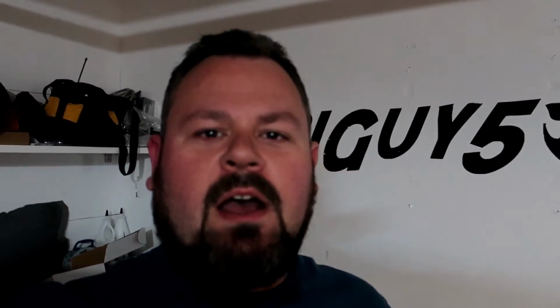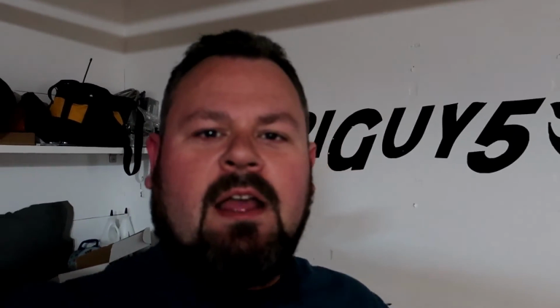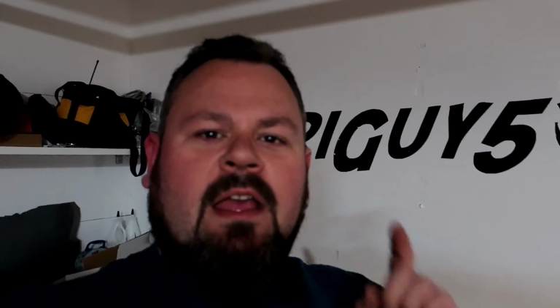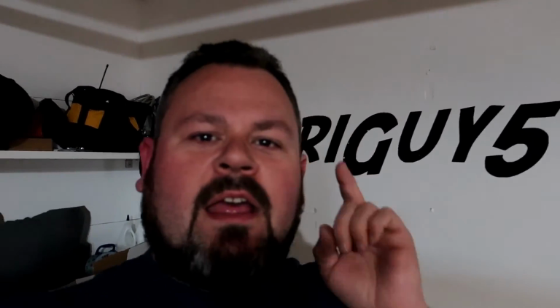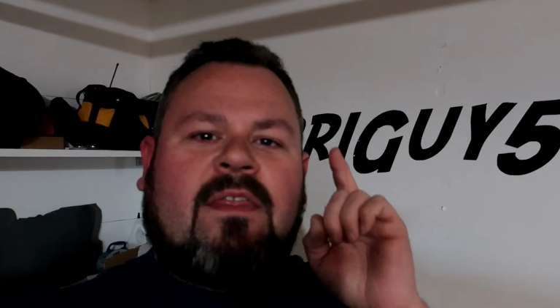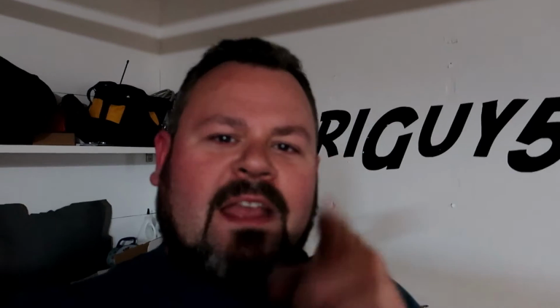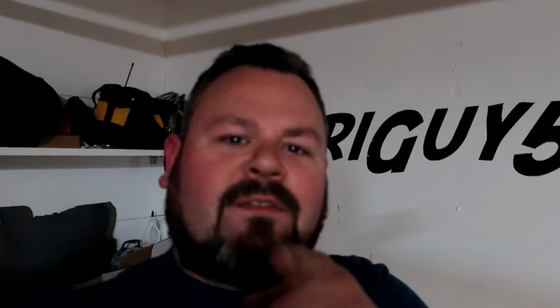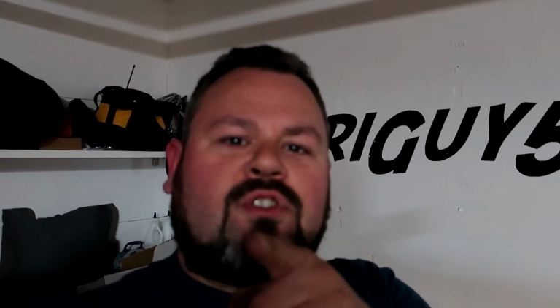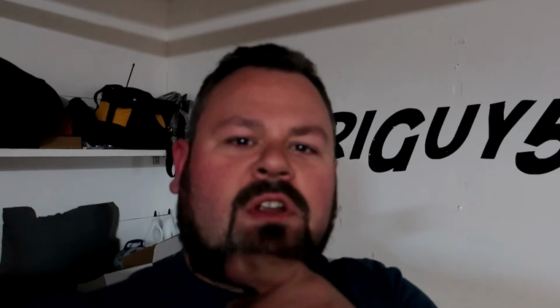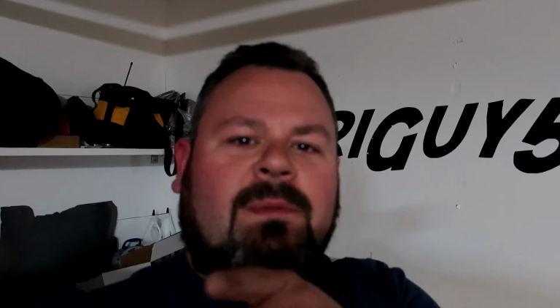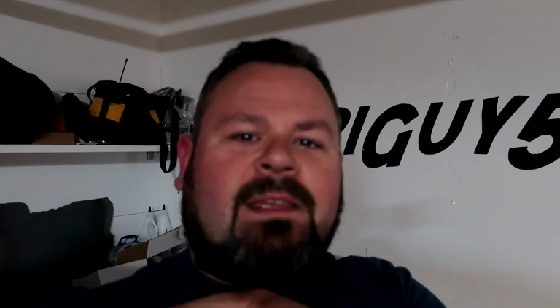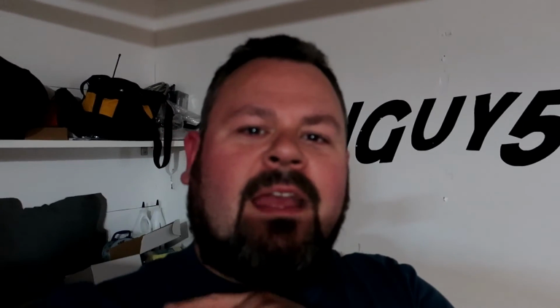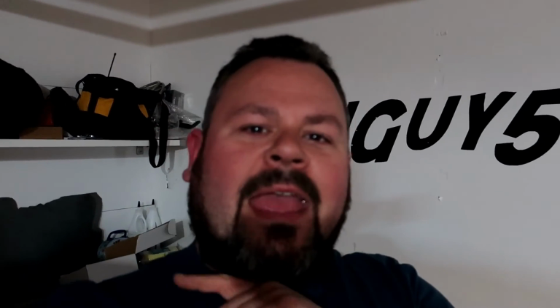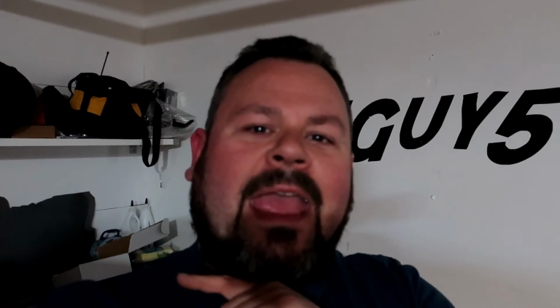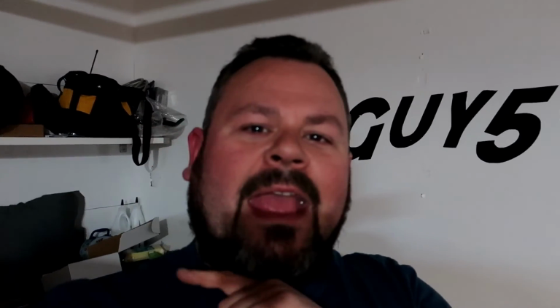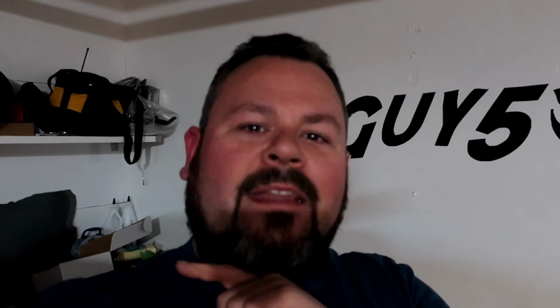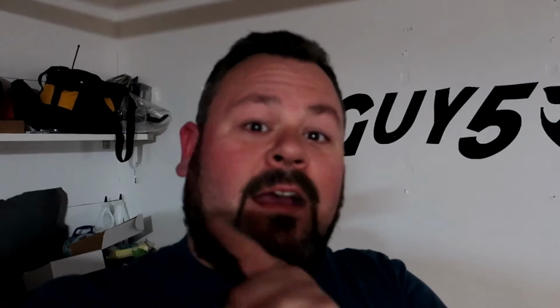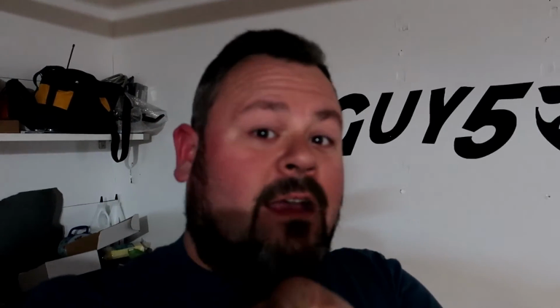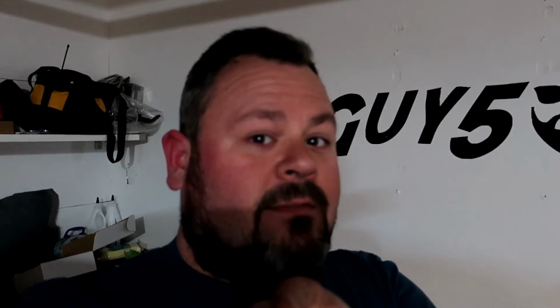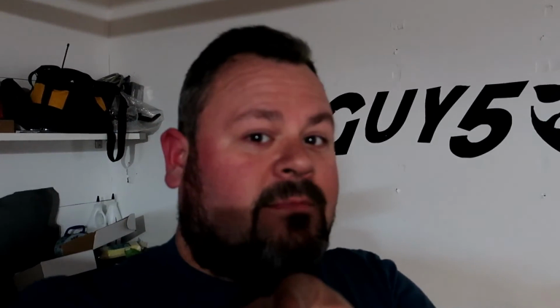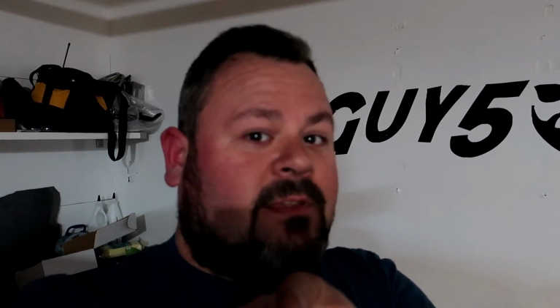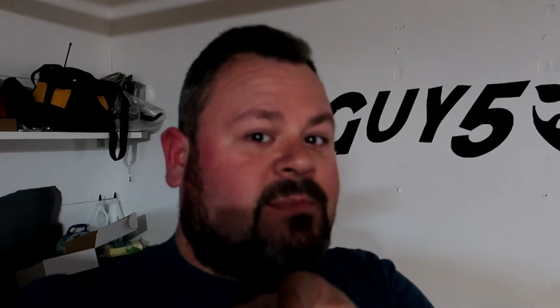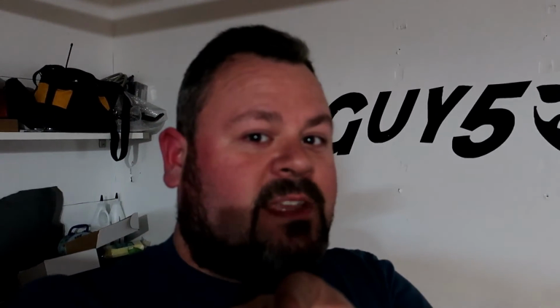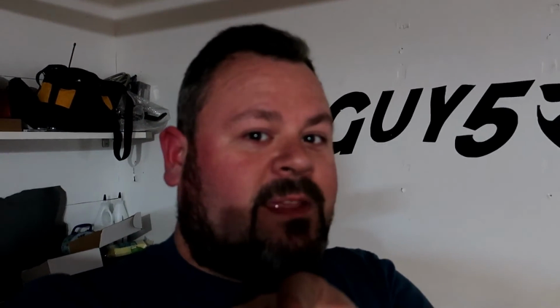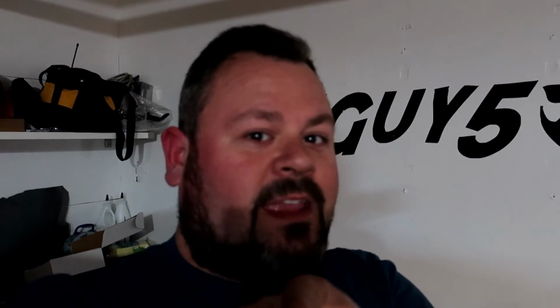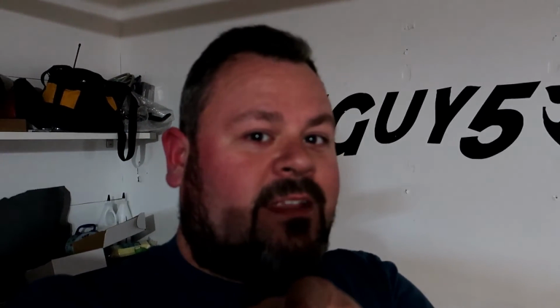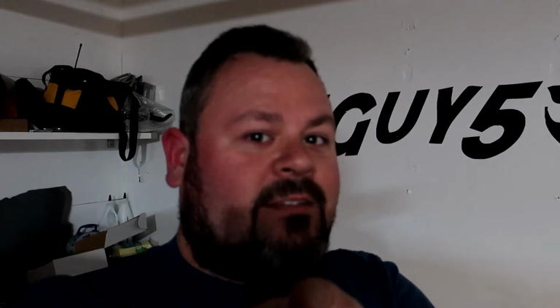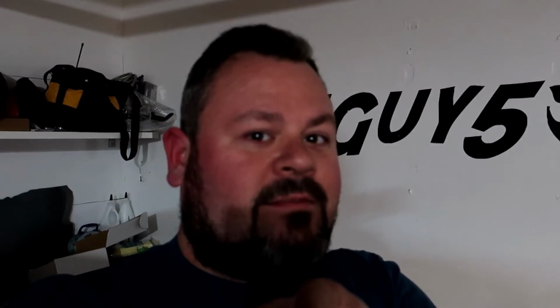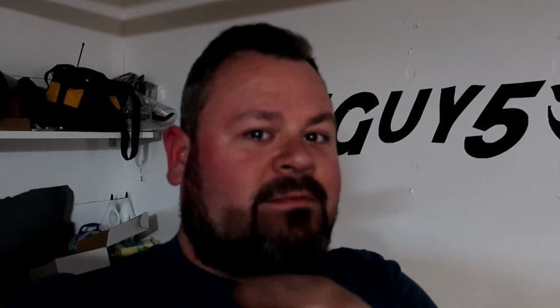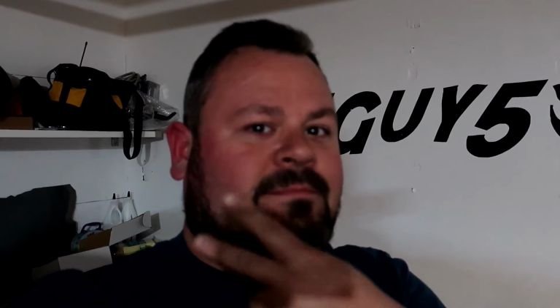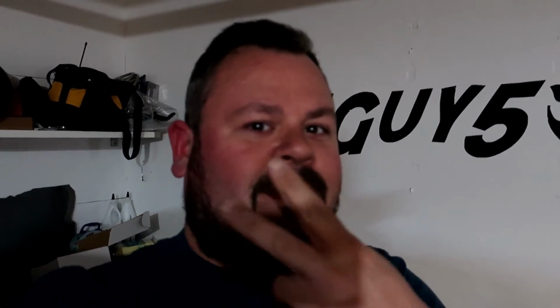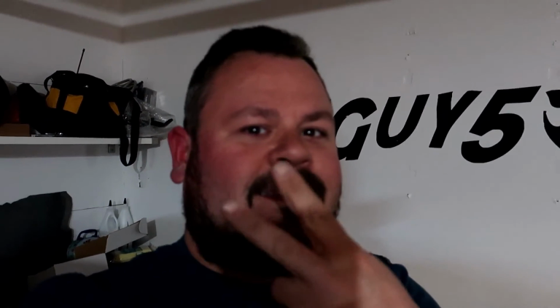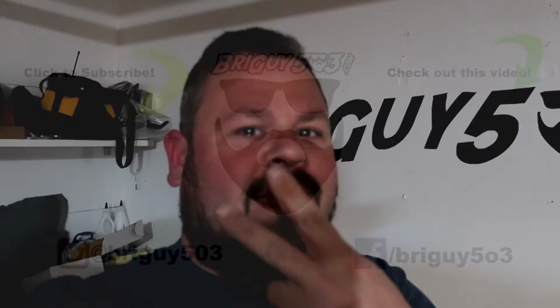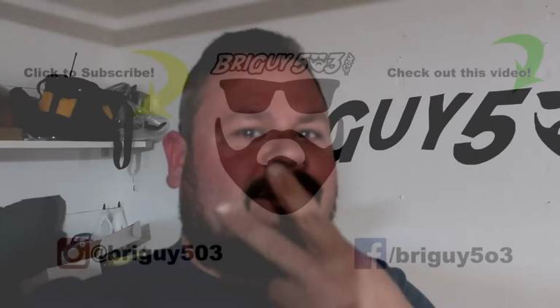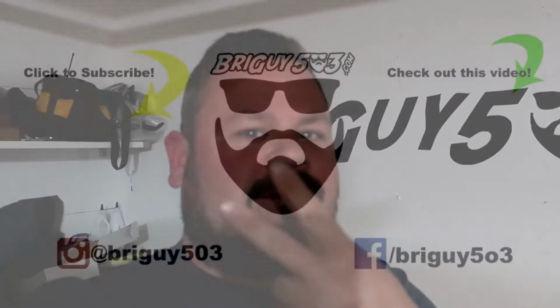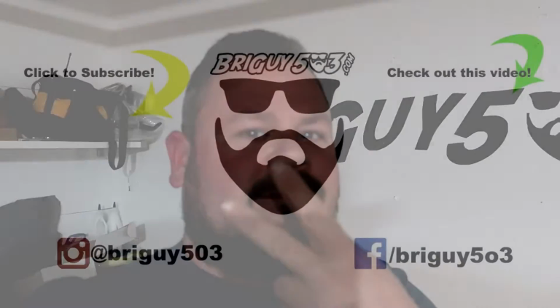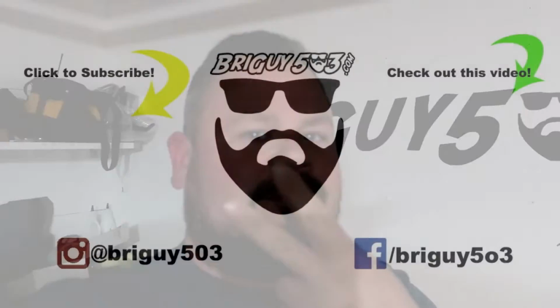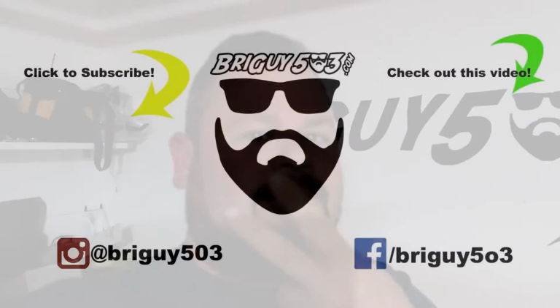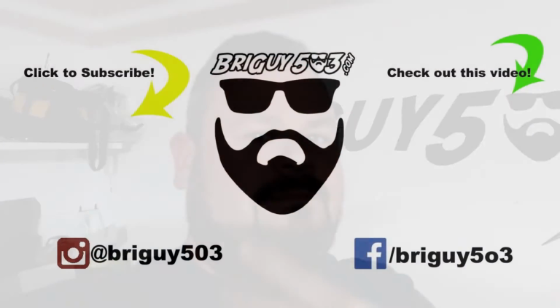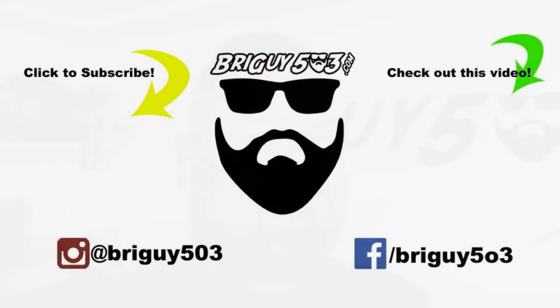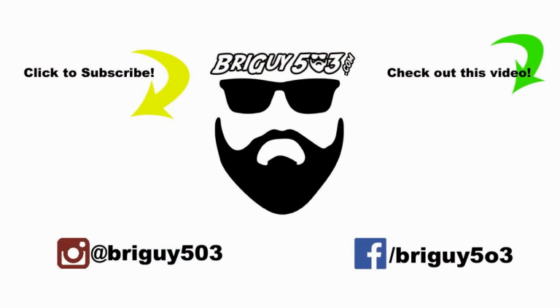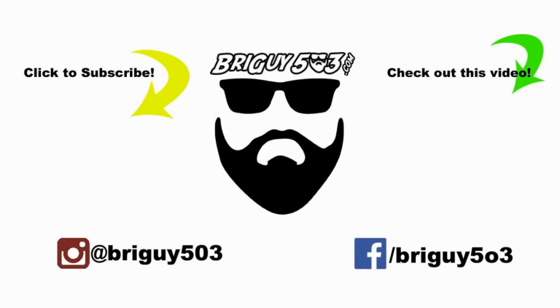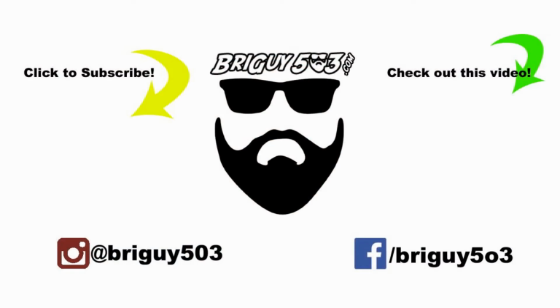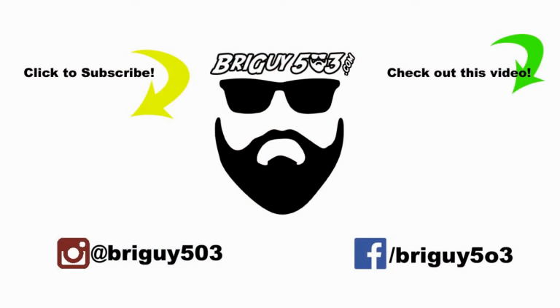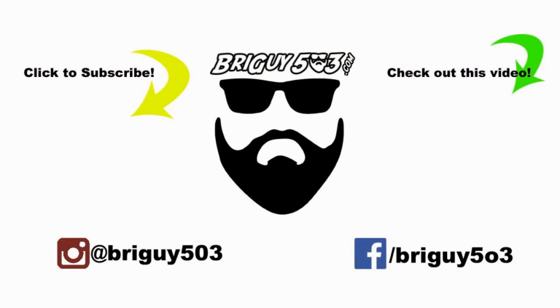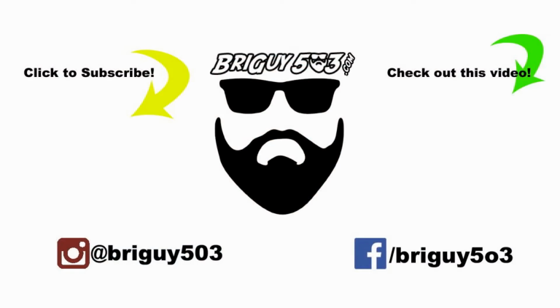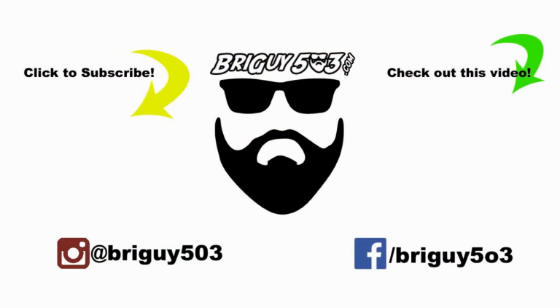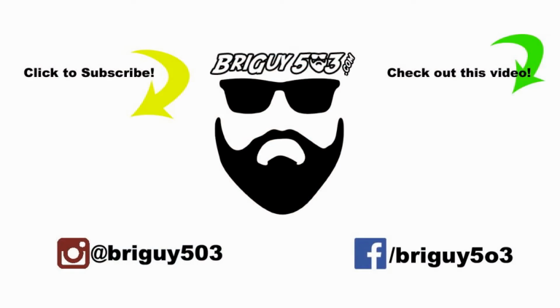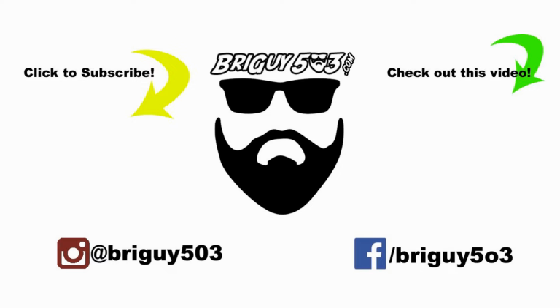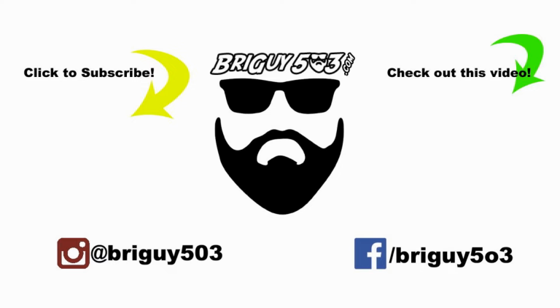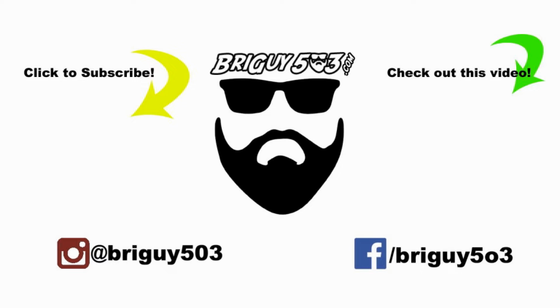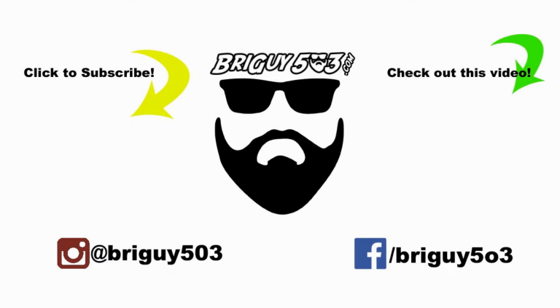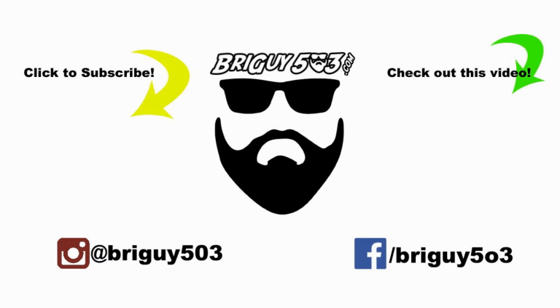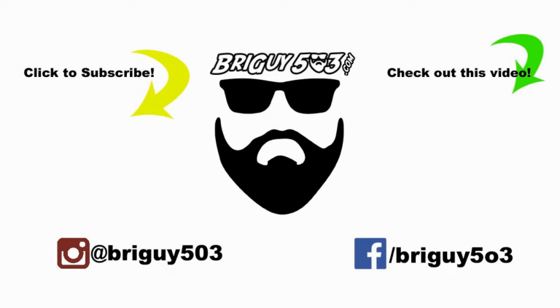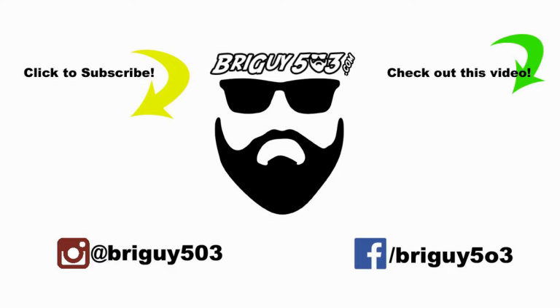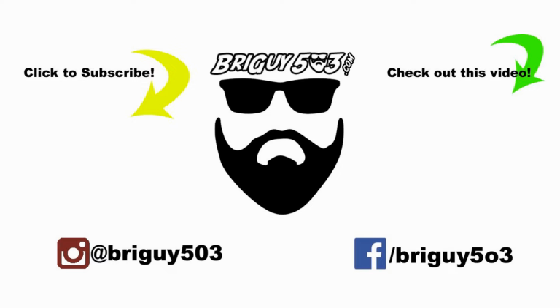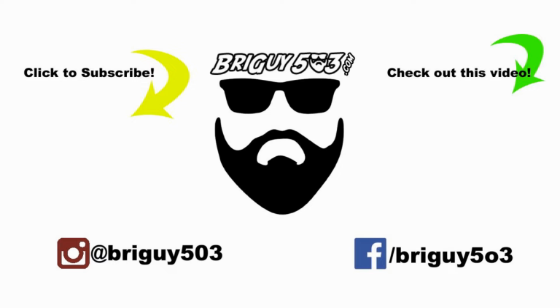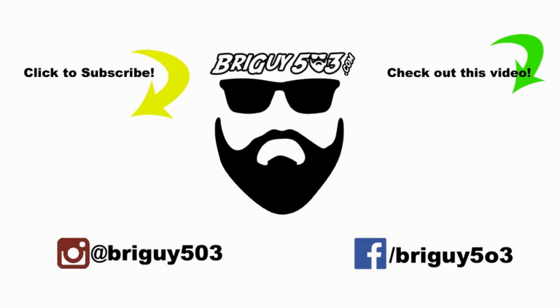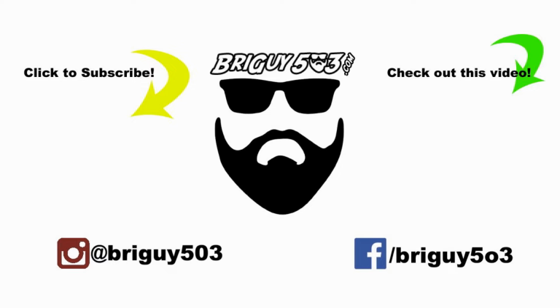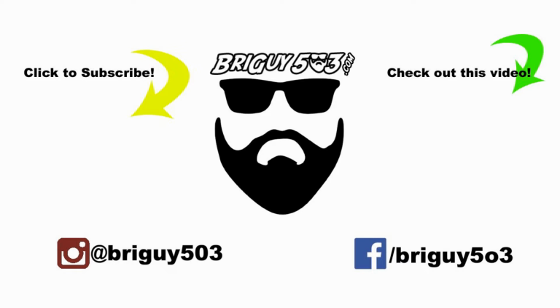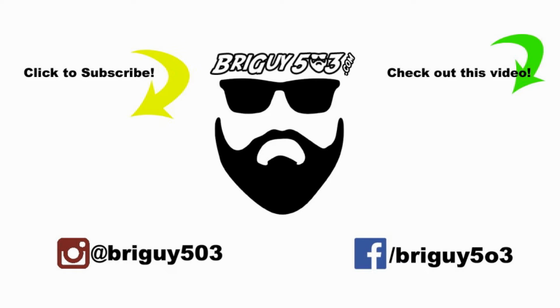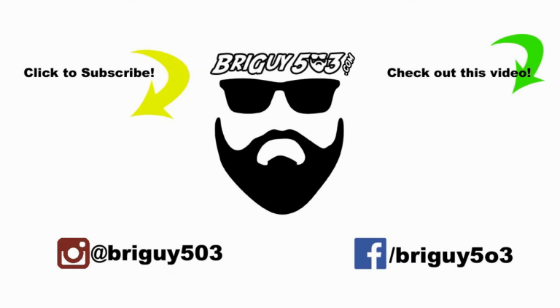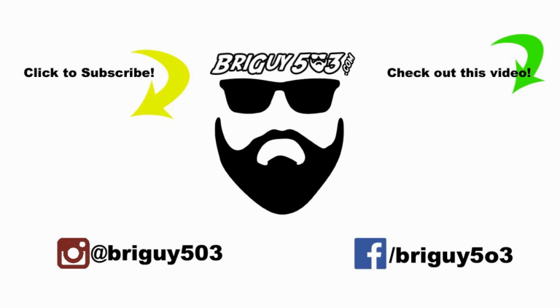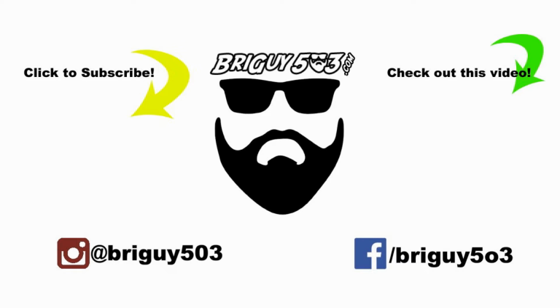Make sure you subscribe to the channel and give this video a thumbs up. Go through my channel and check out my other install videos and riding videos — I have lots of those. Thanks for joining me, come see me again — peace out.